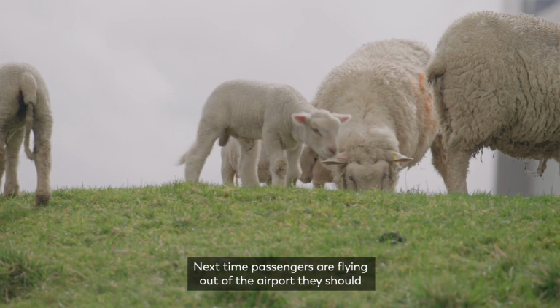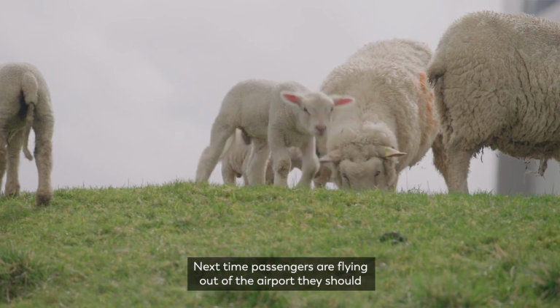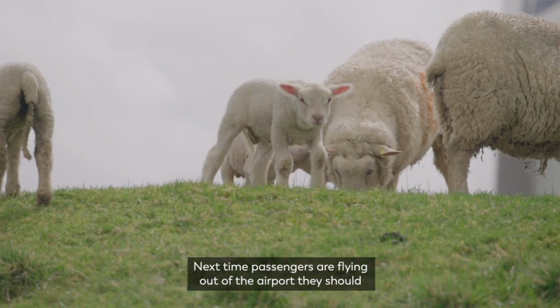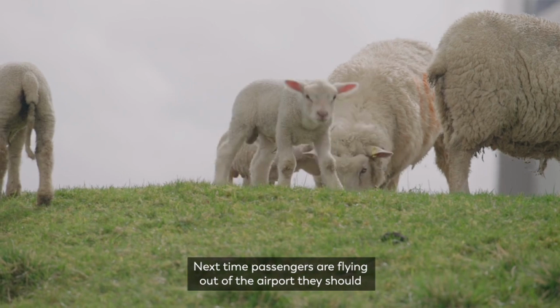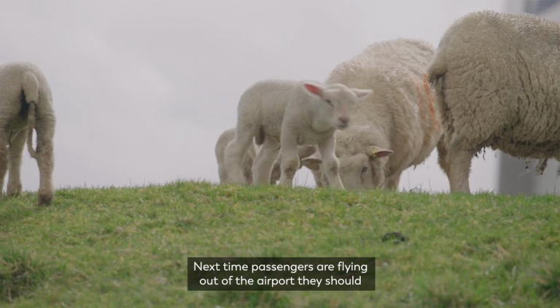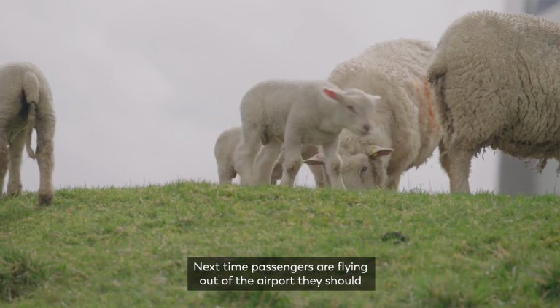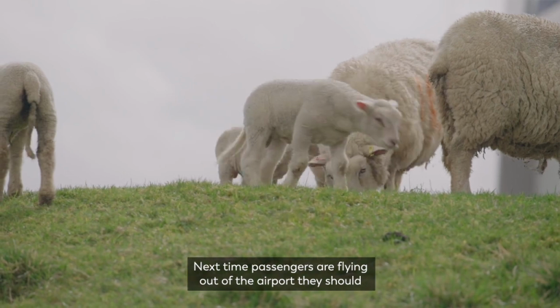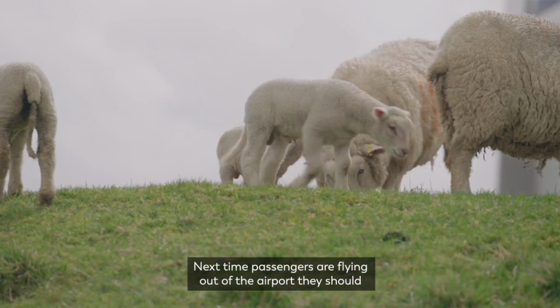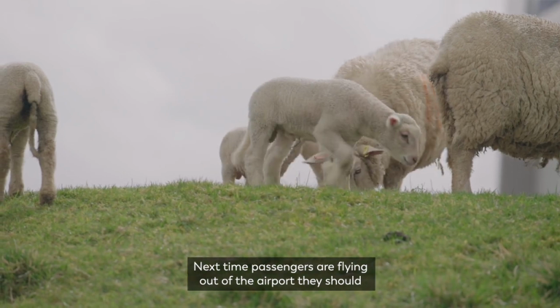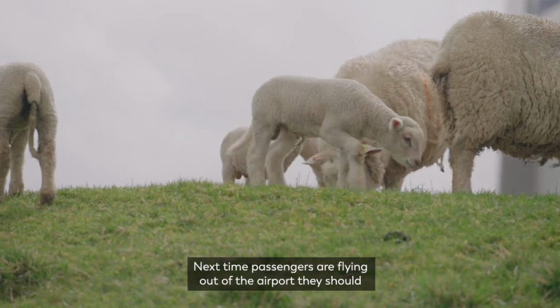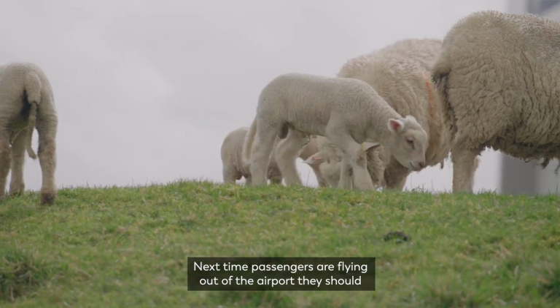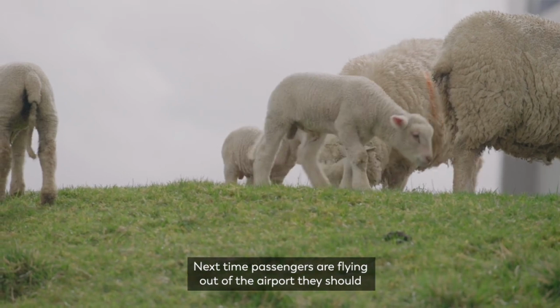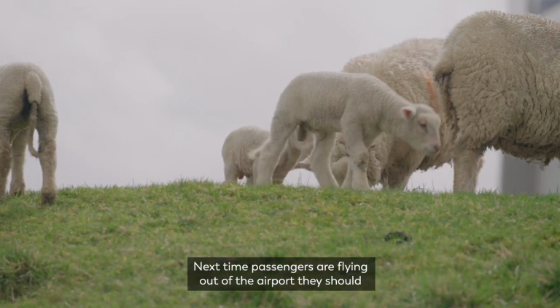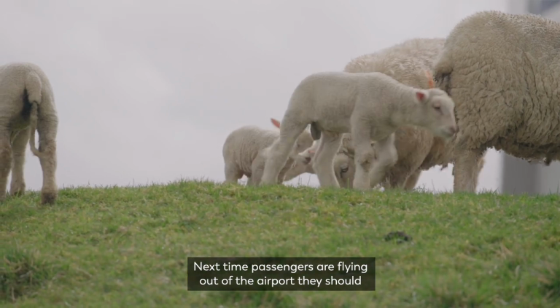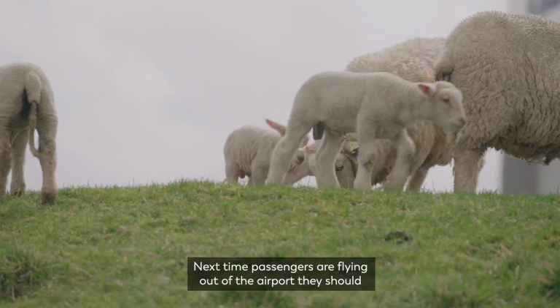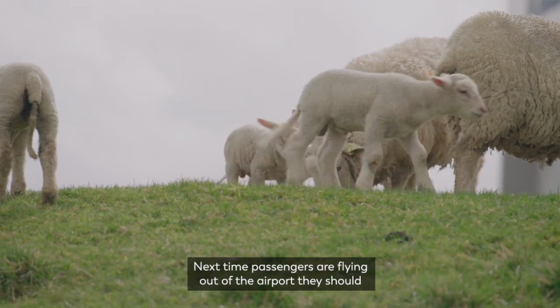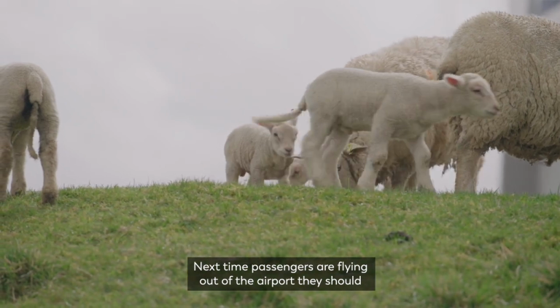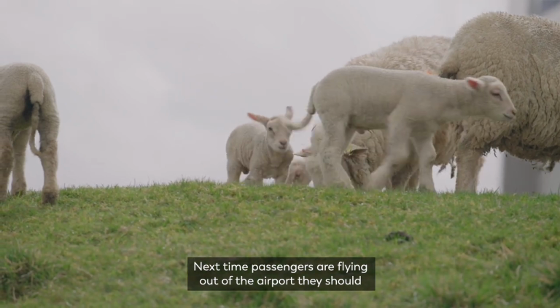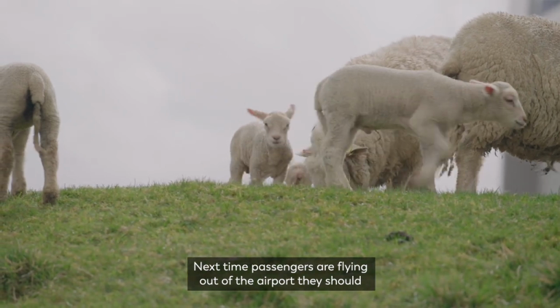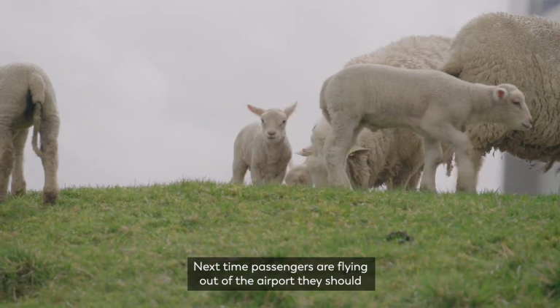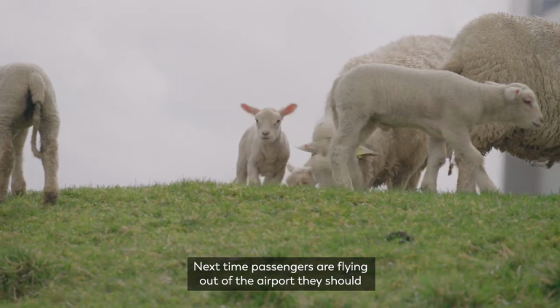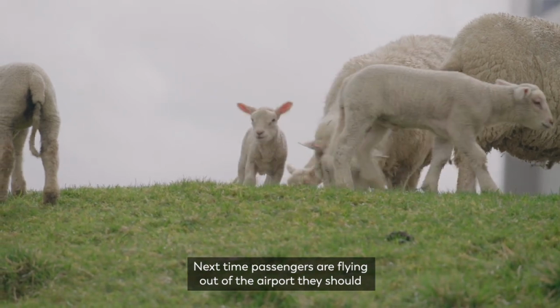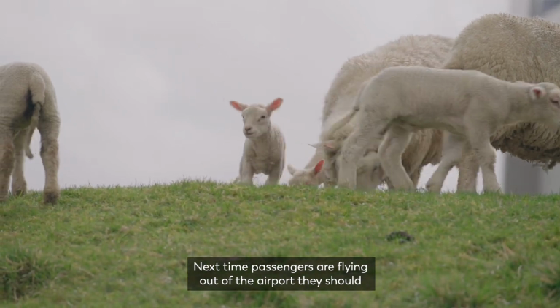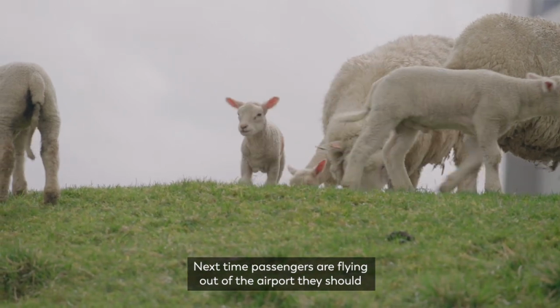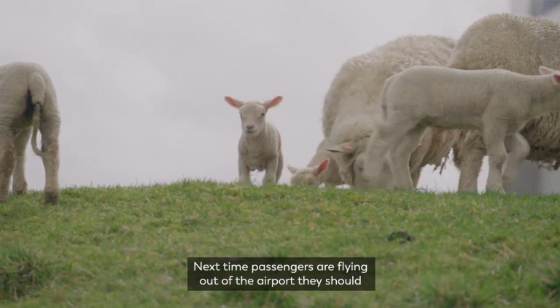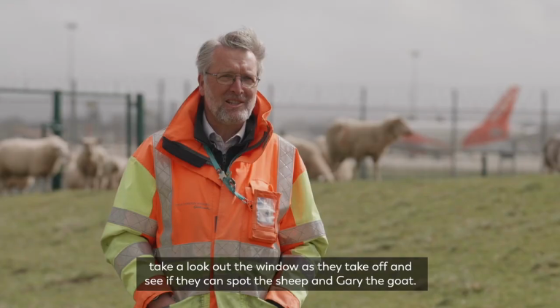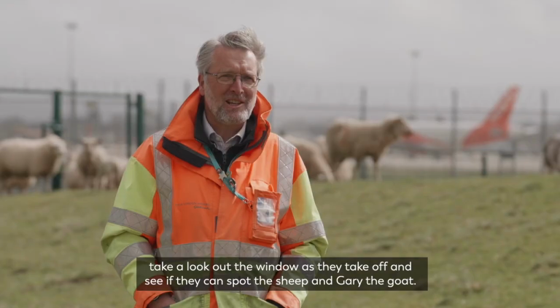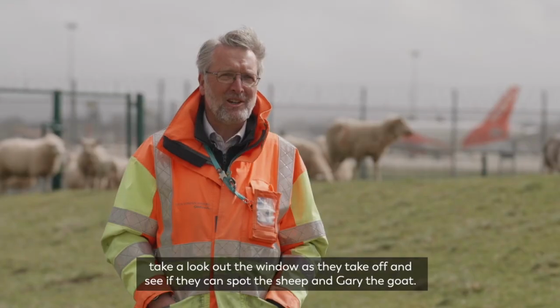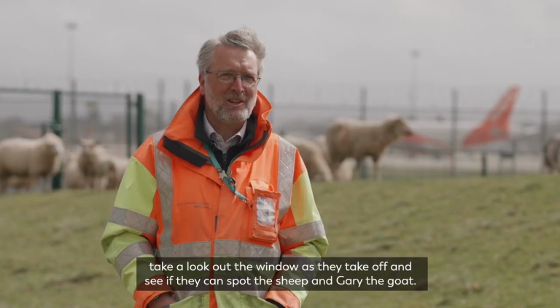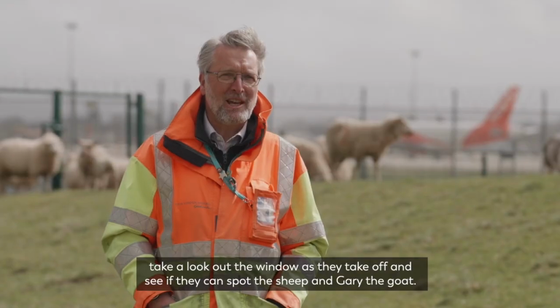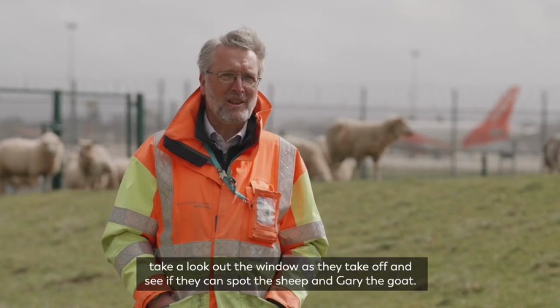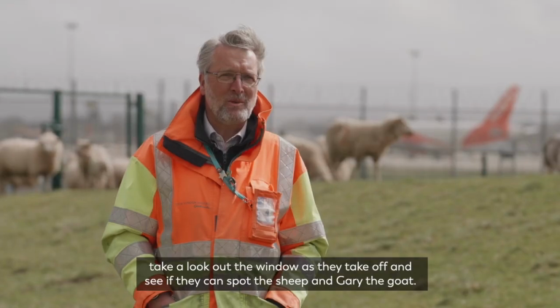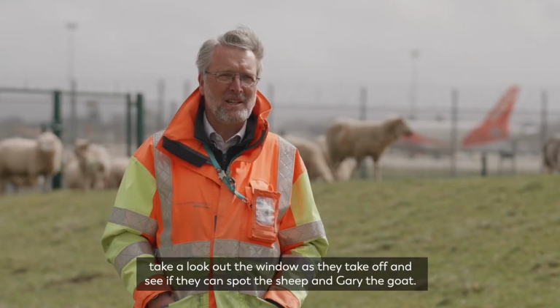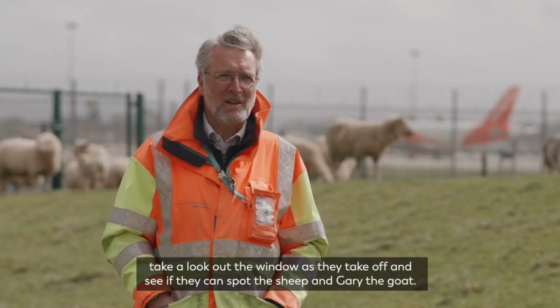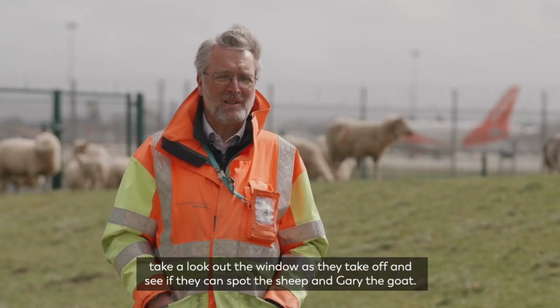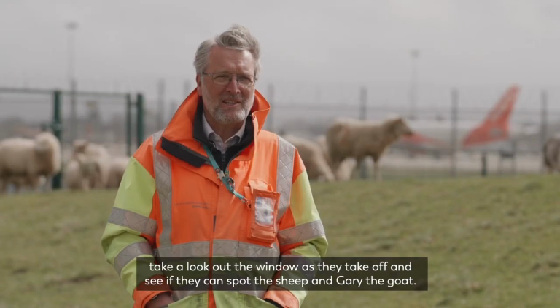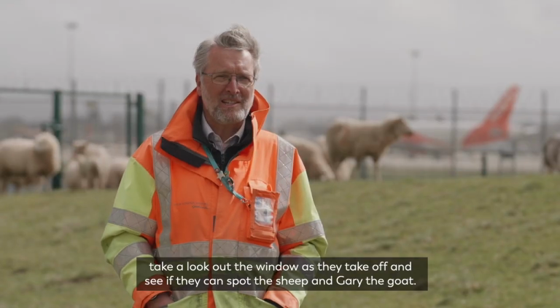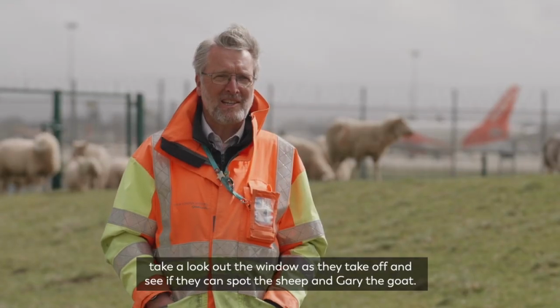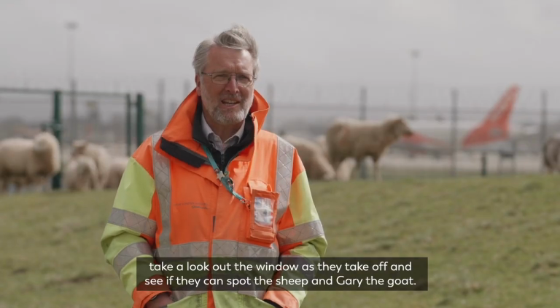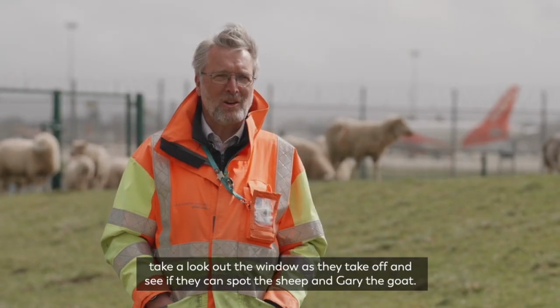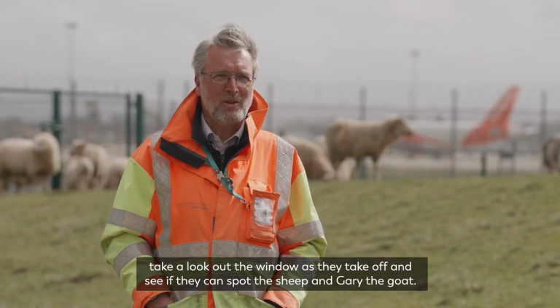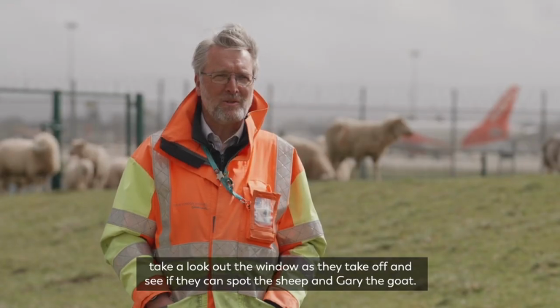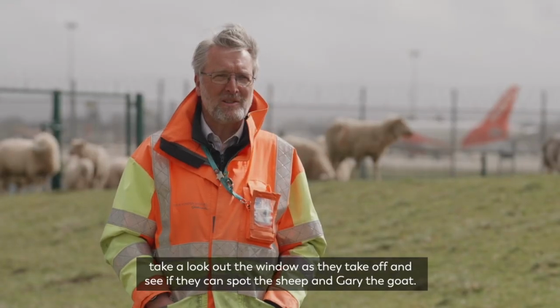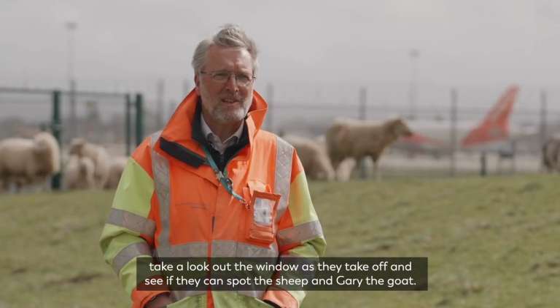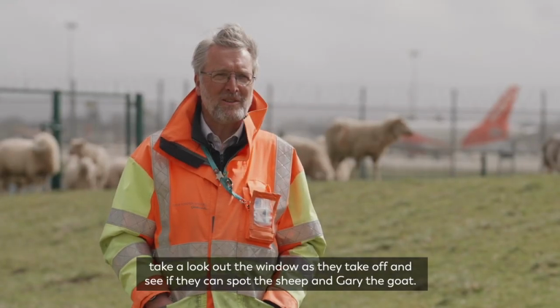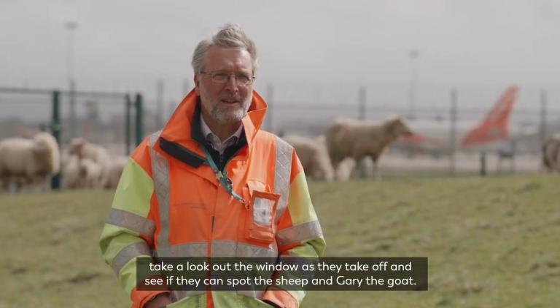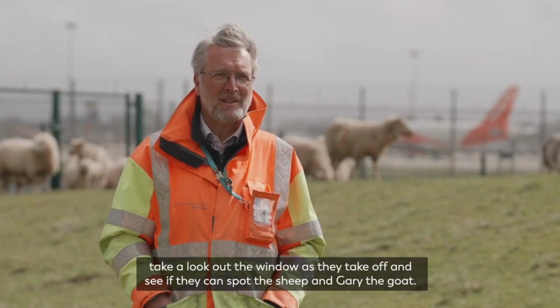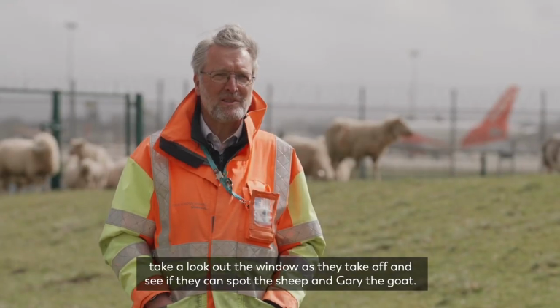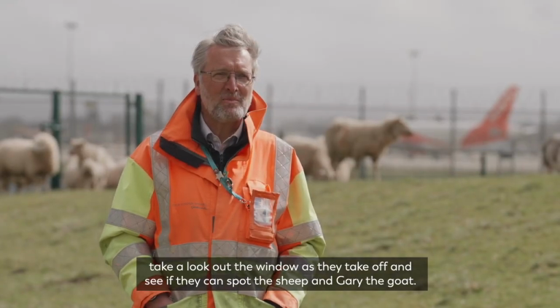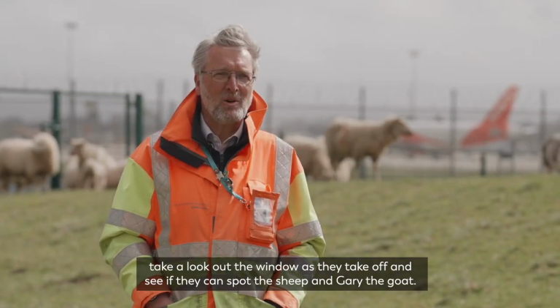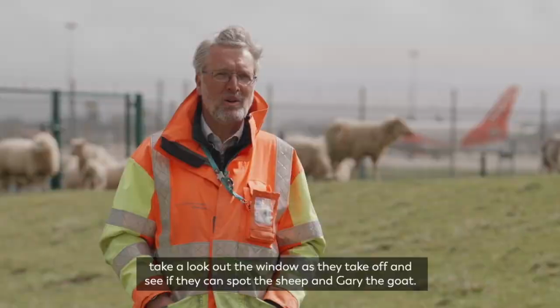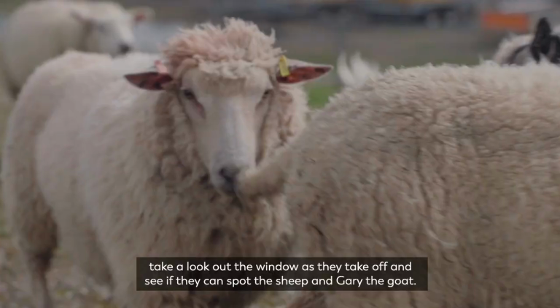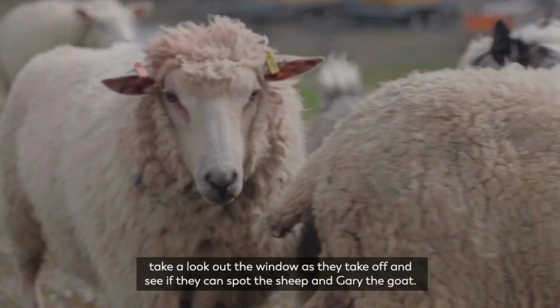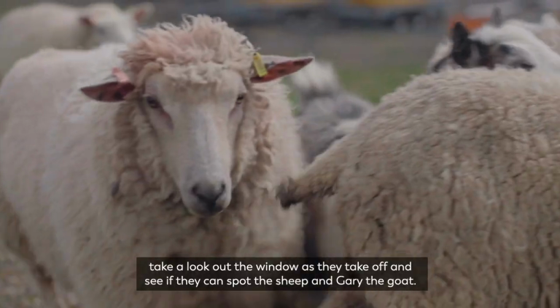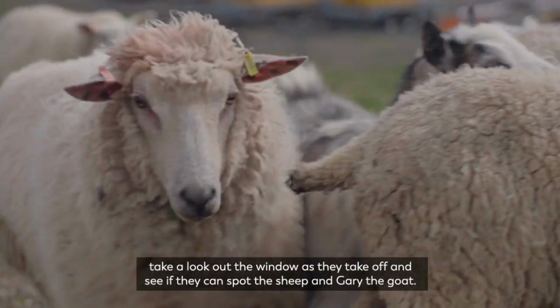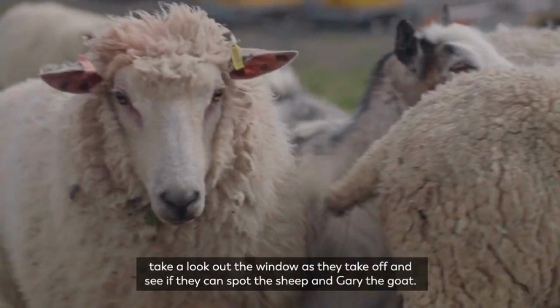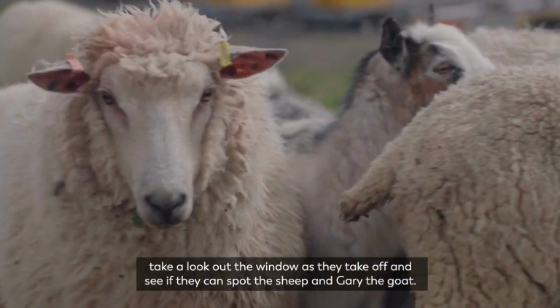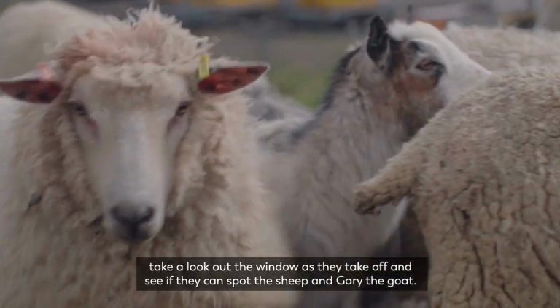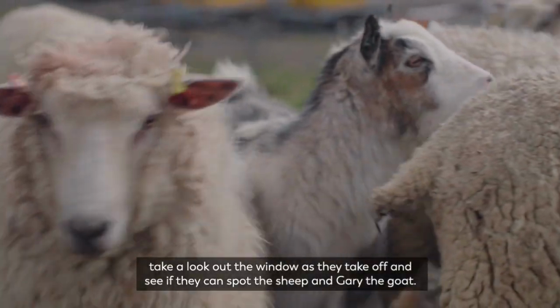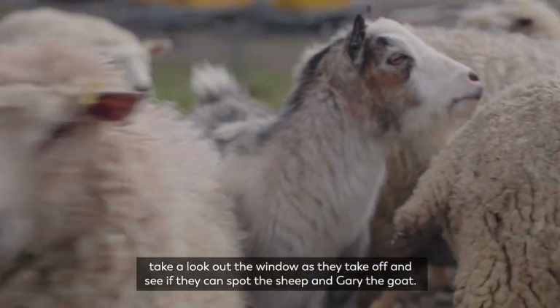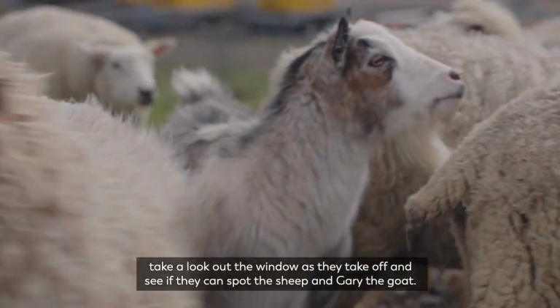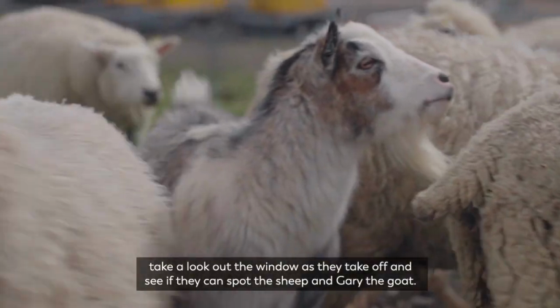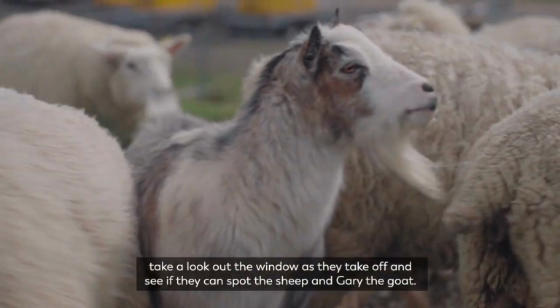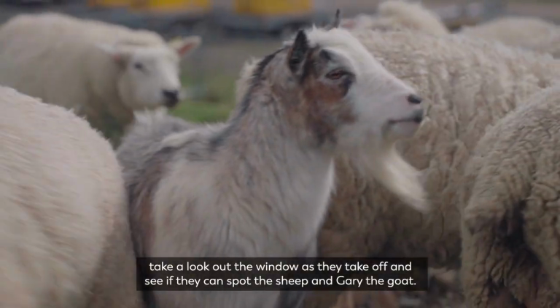Next time passengers are flying out of the airport they should take a look out the window as they take off and see if they can spot the sheep and Gary the goat.